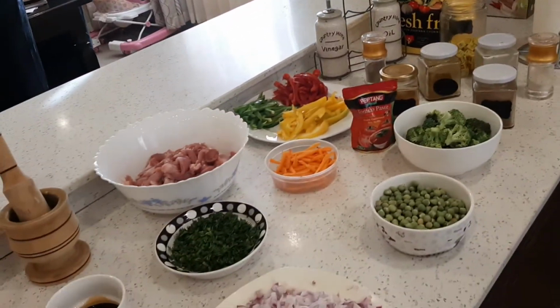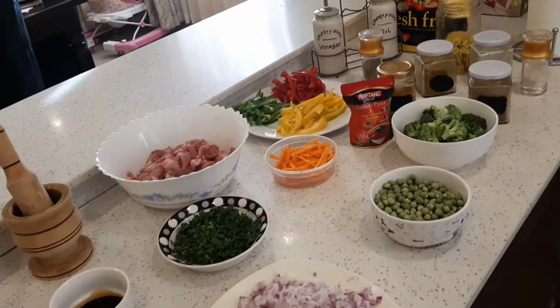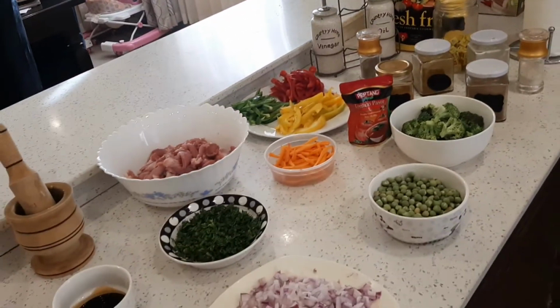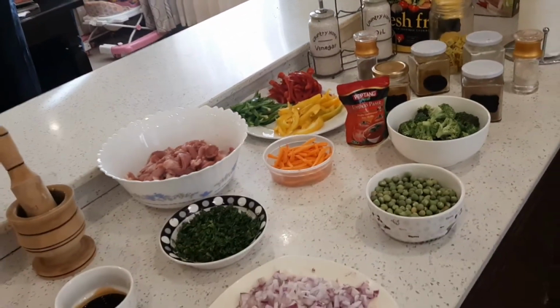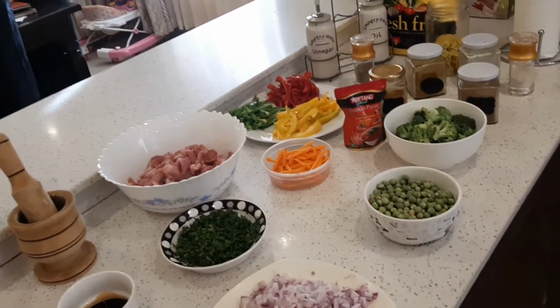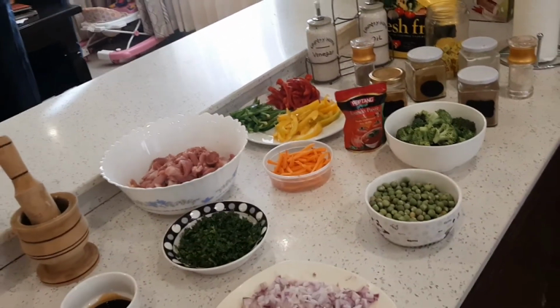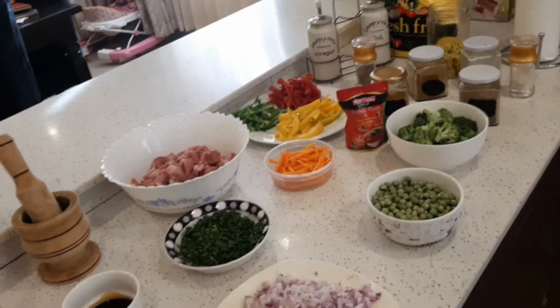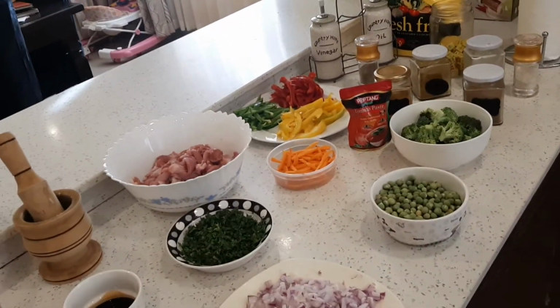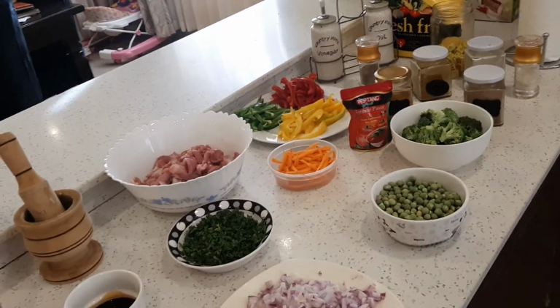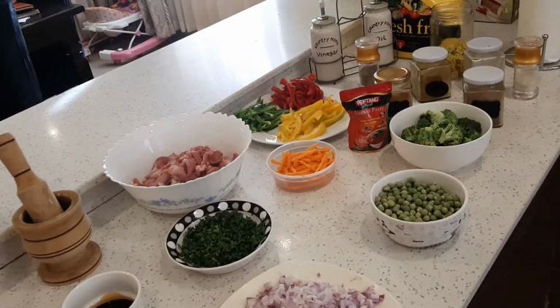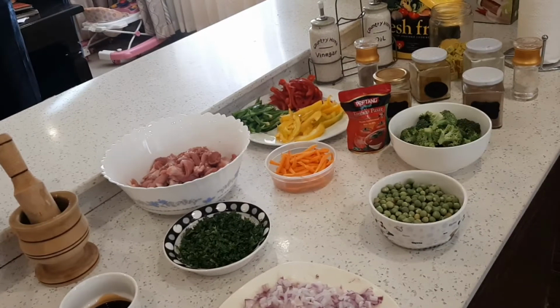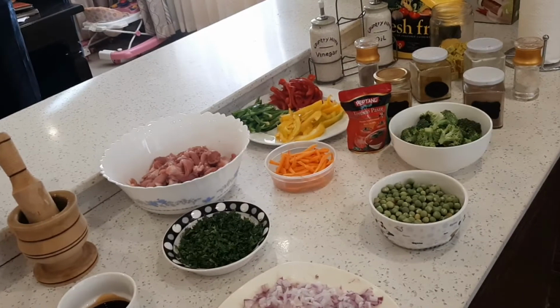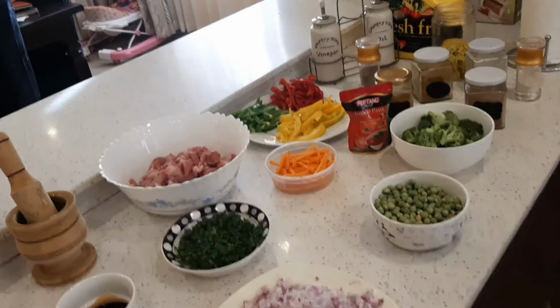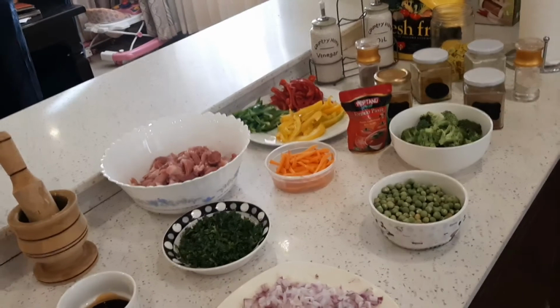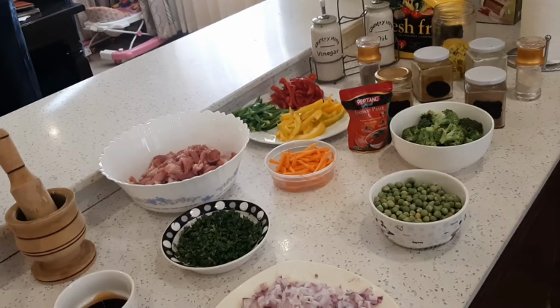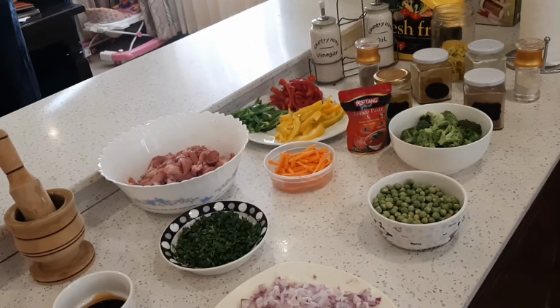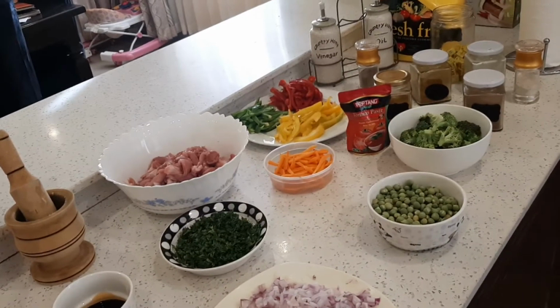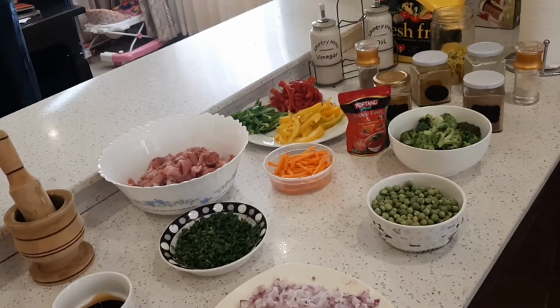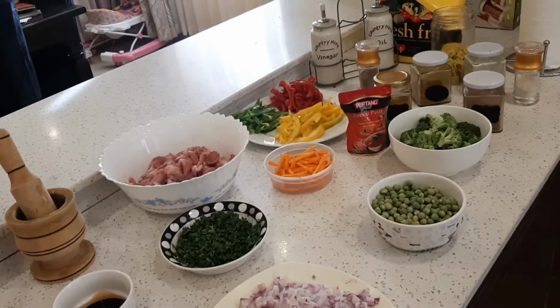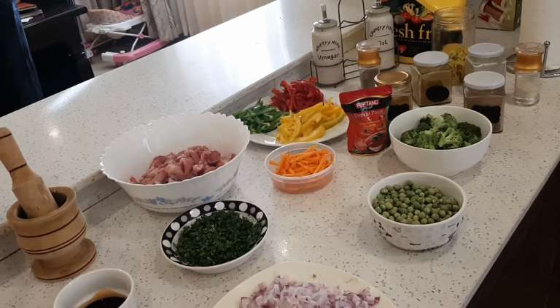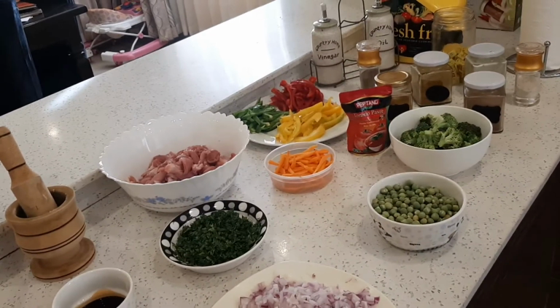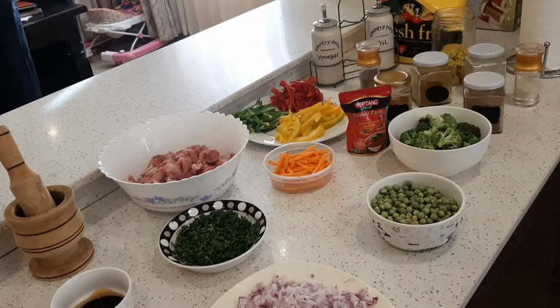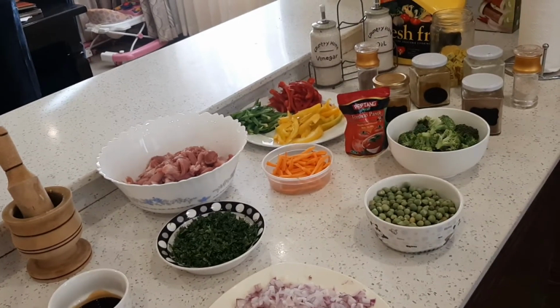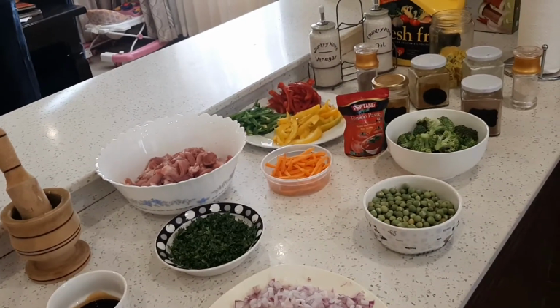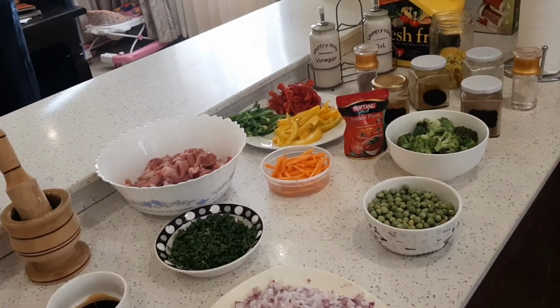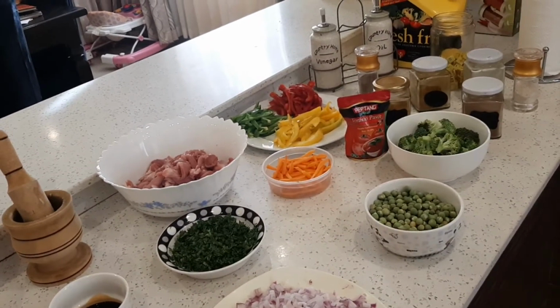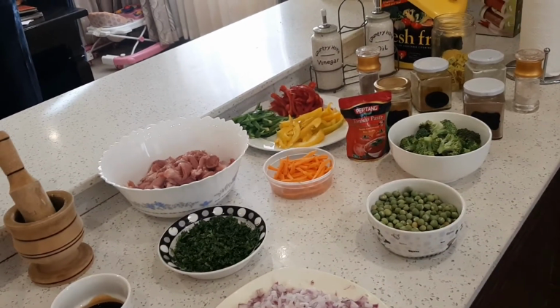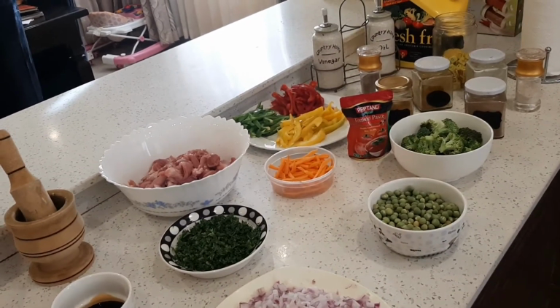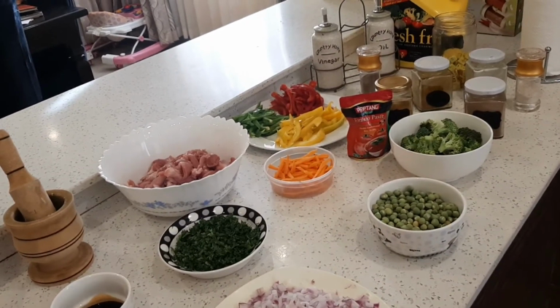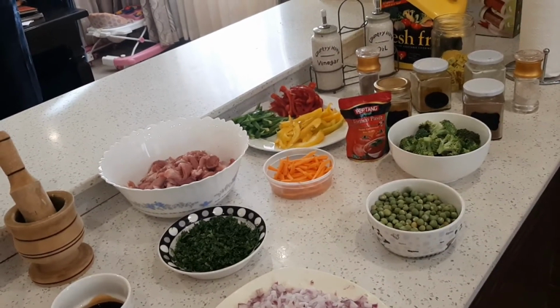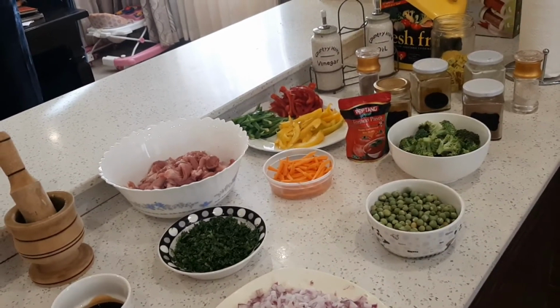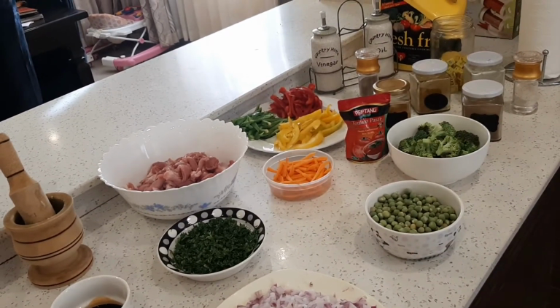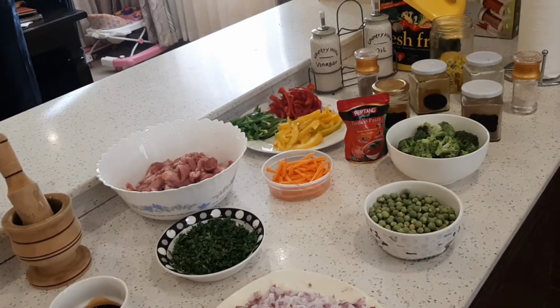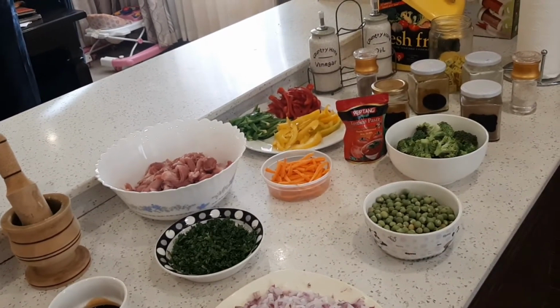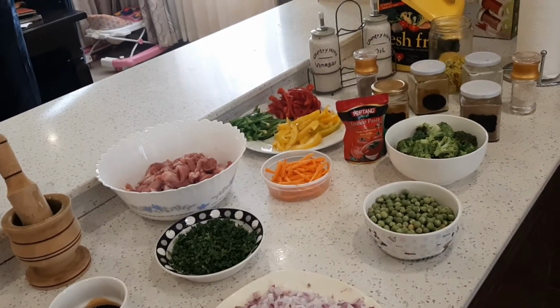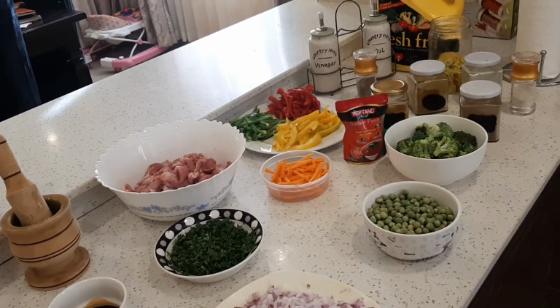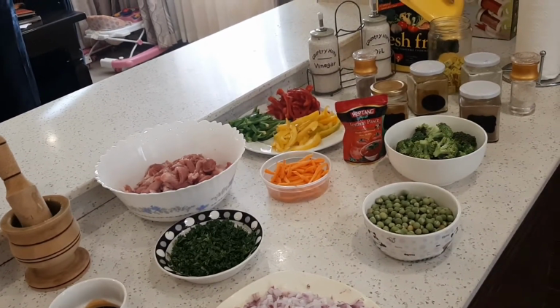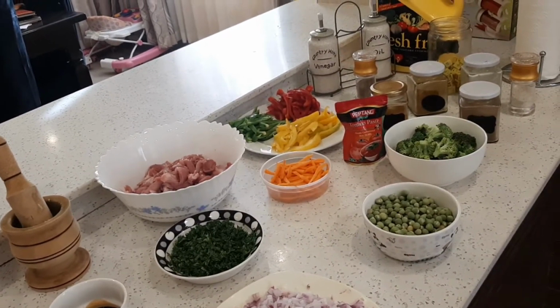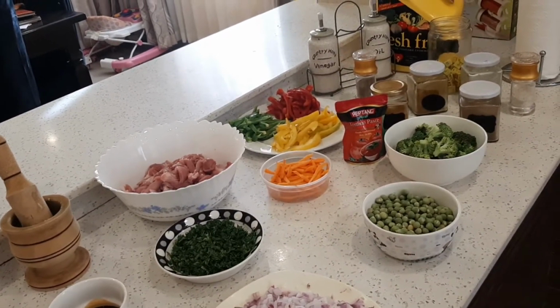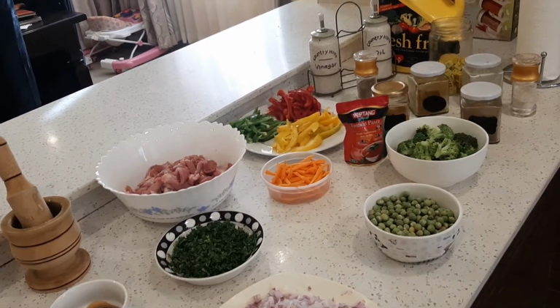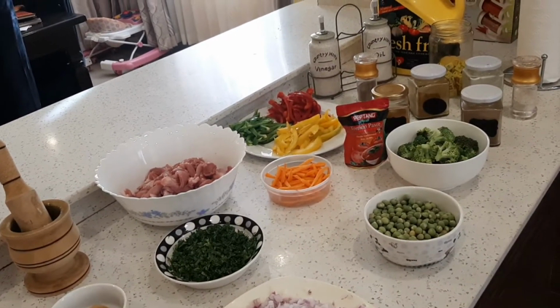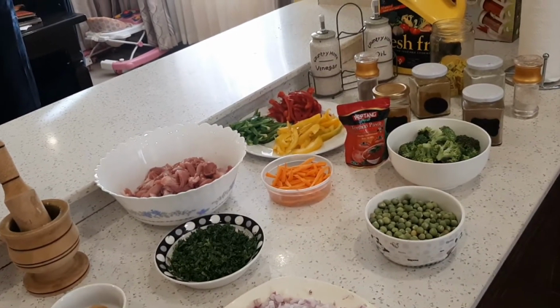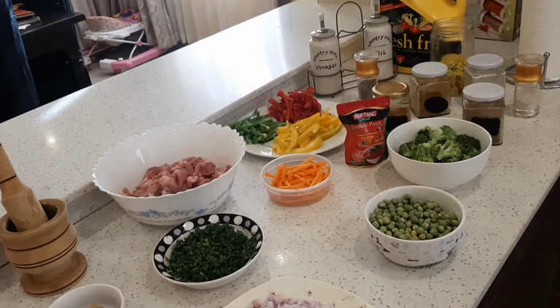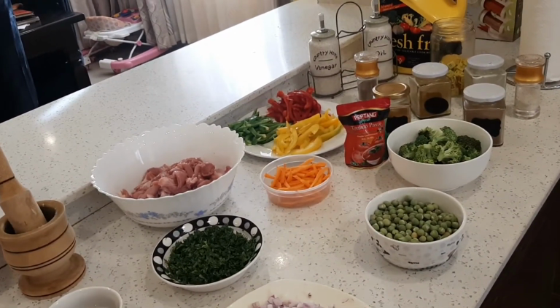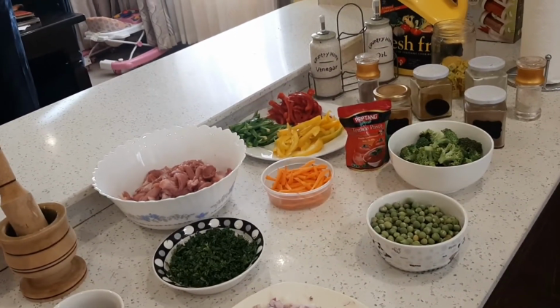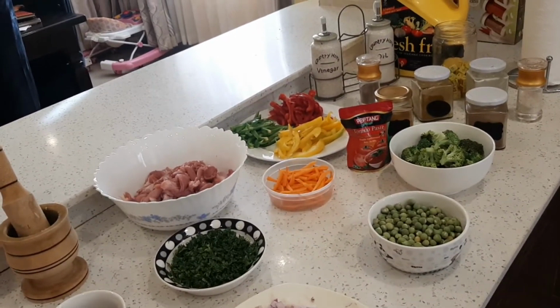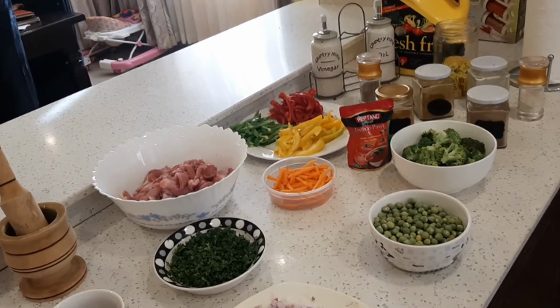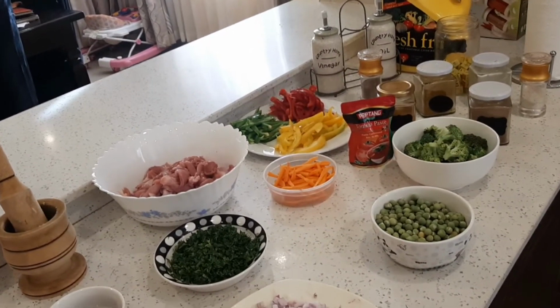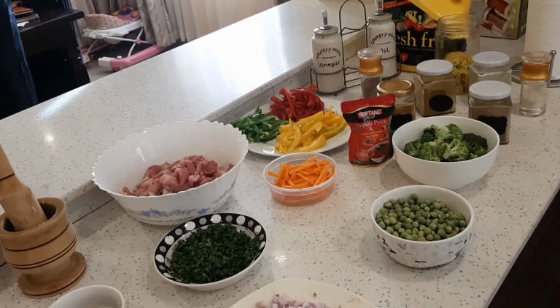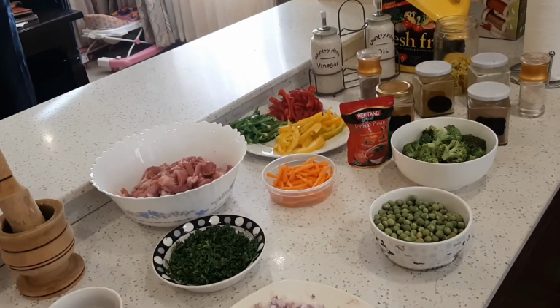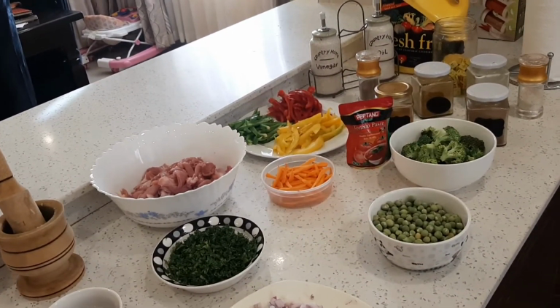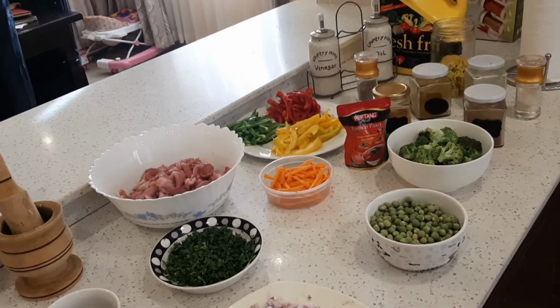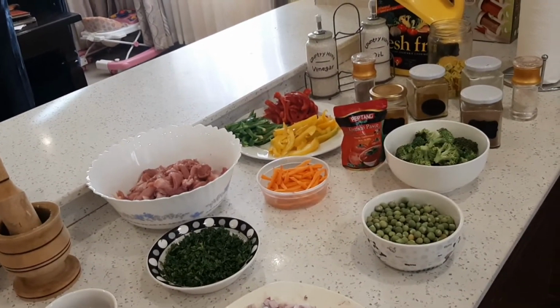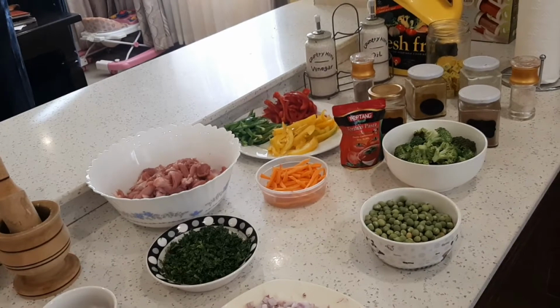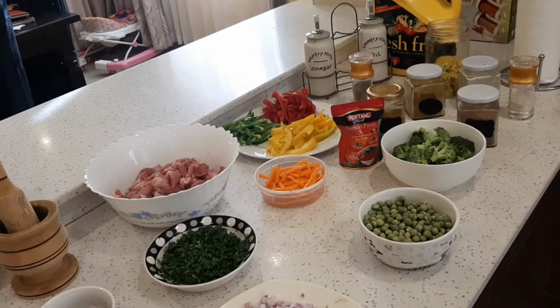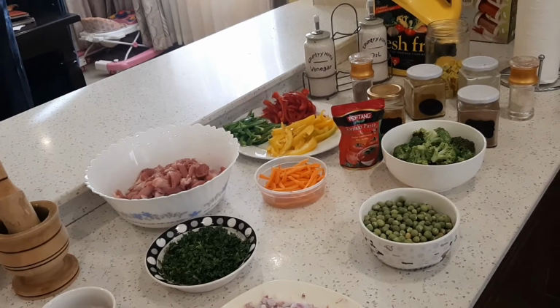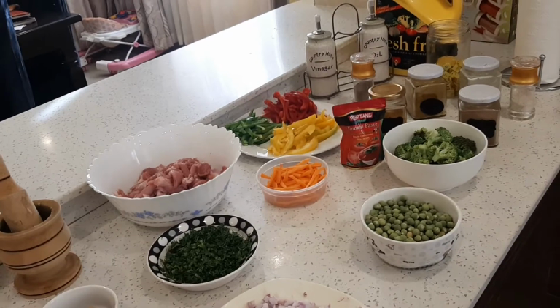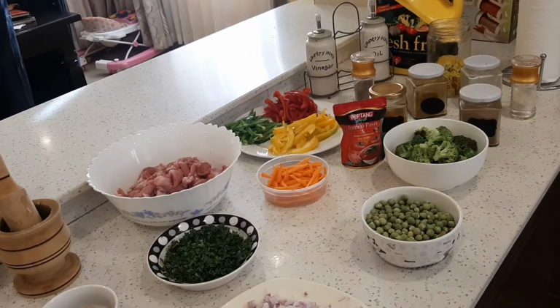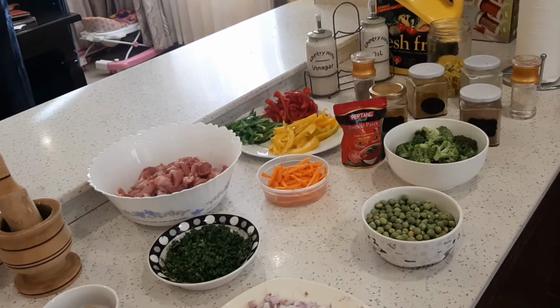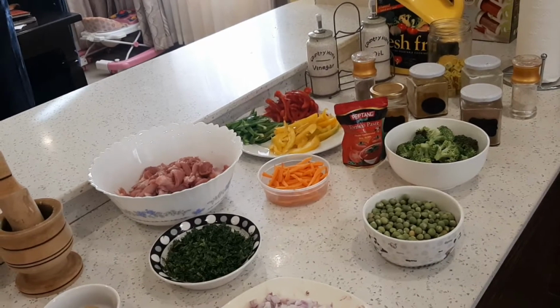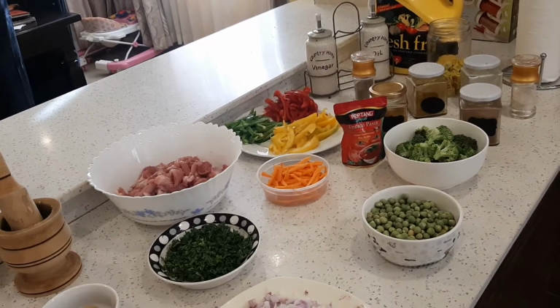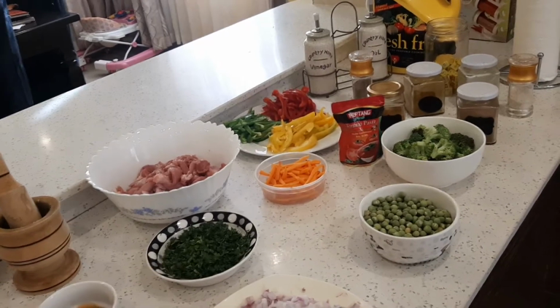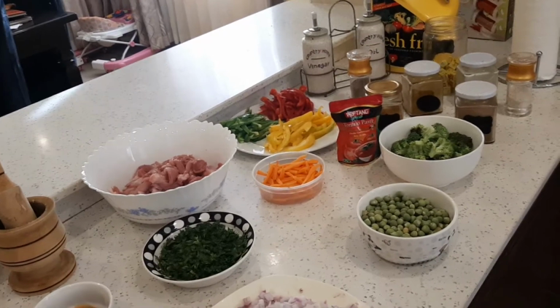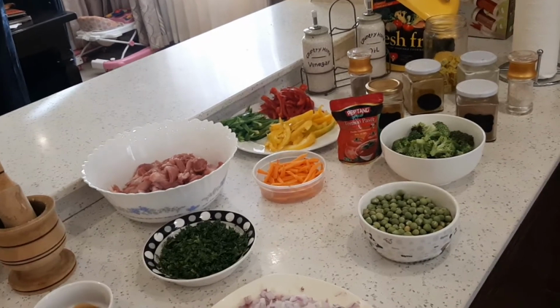Today we are doing a simple meal: chicken vegetable stir fry.